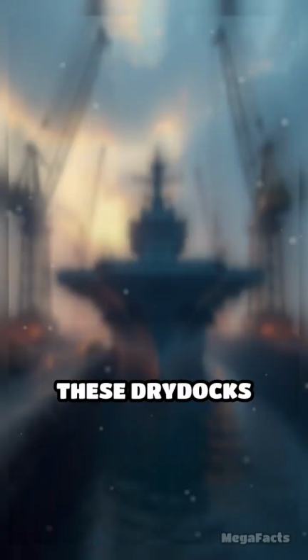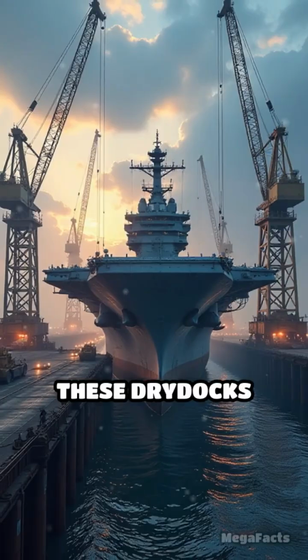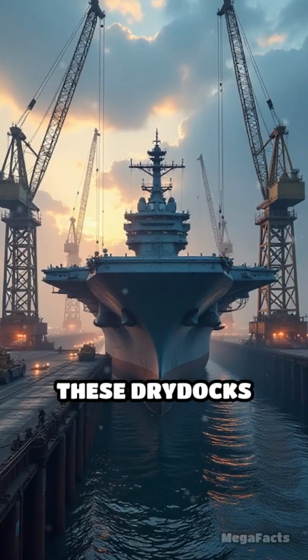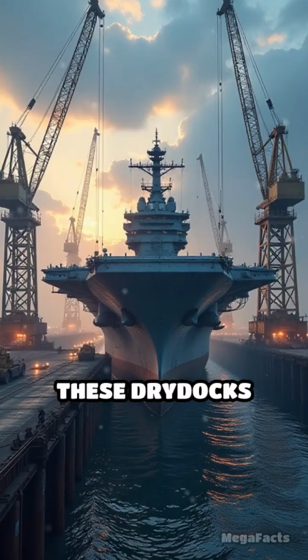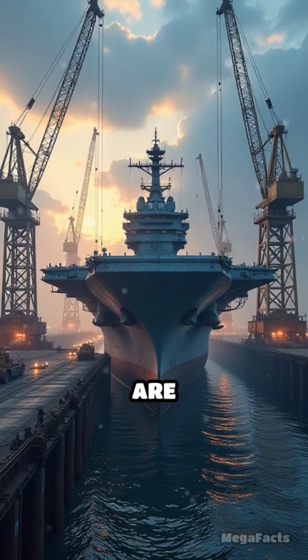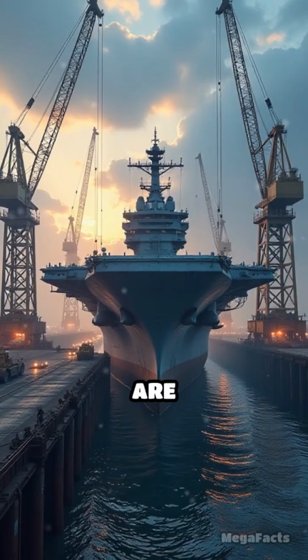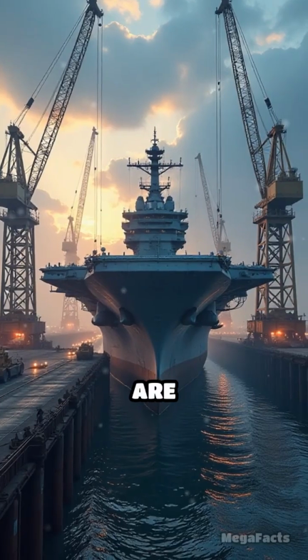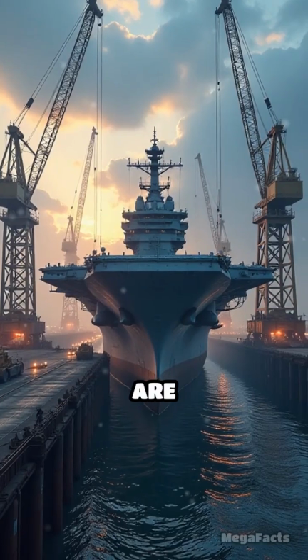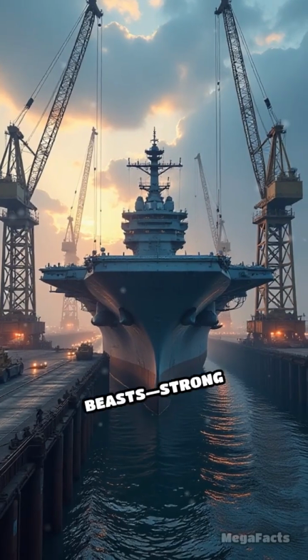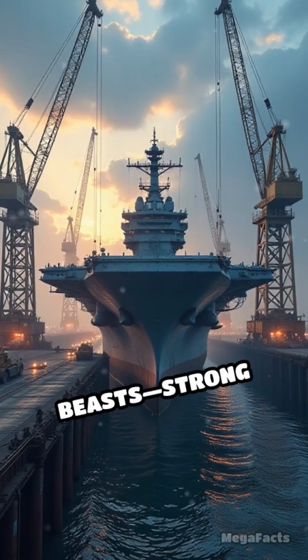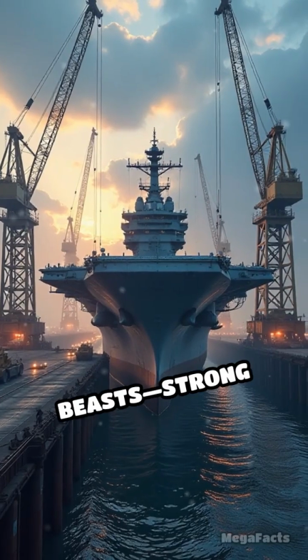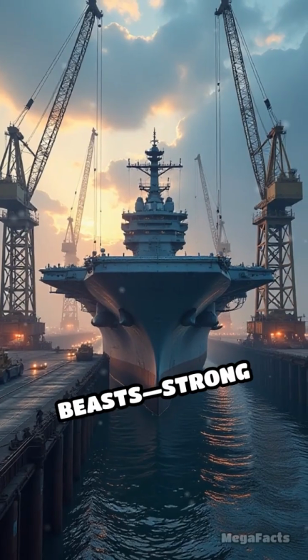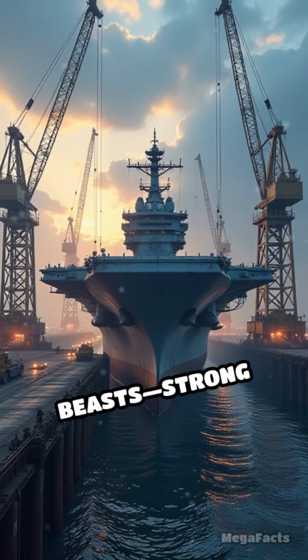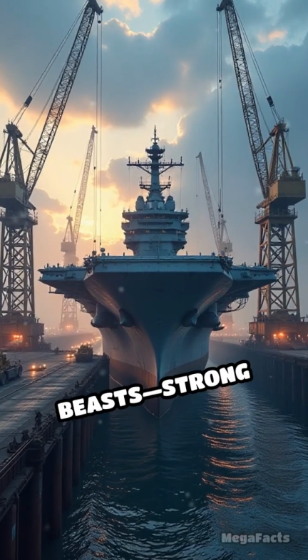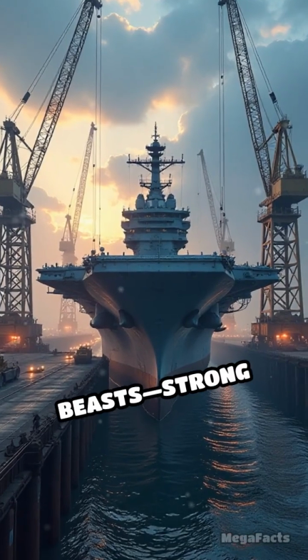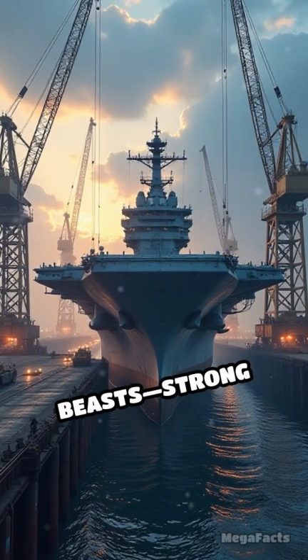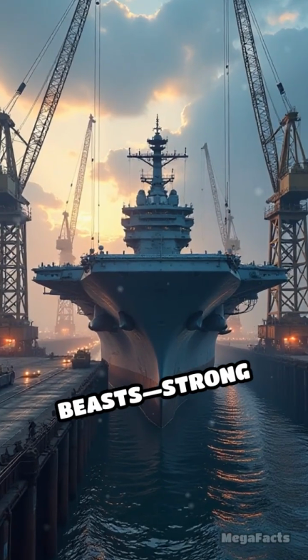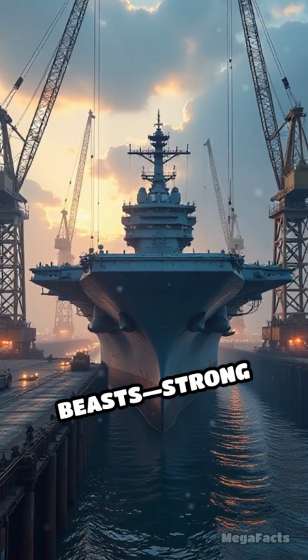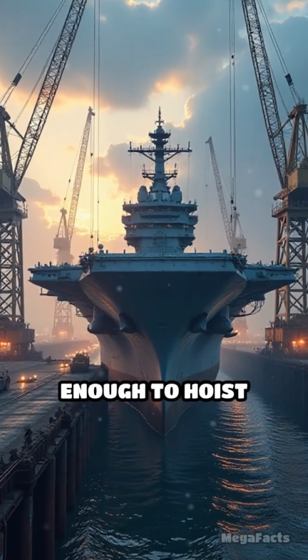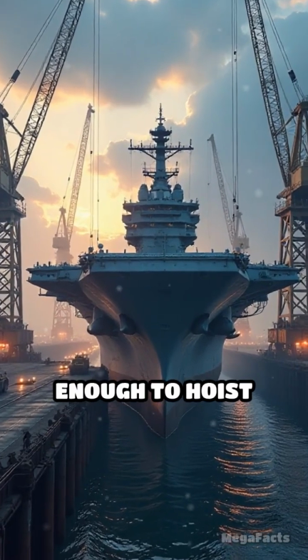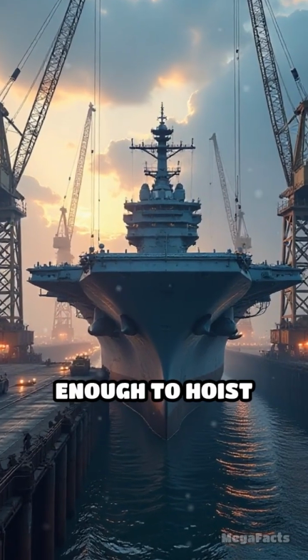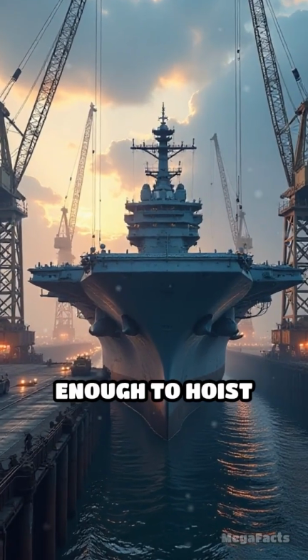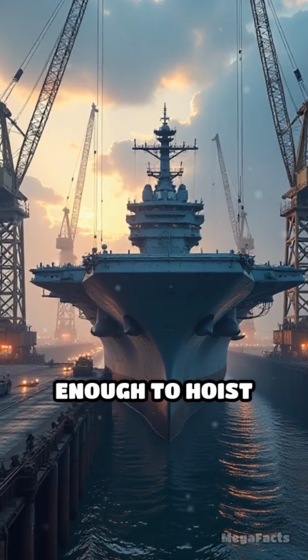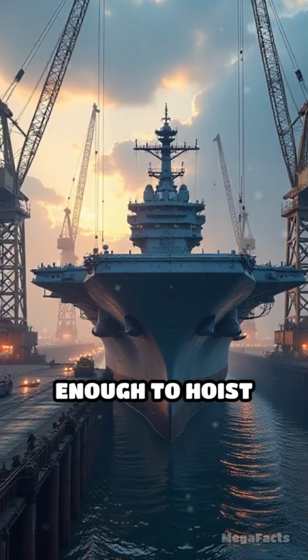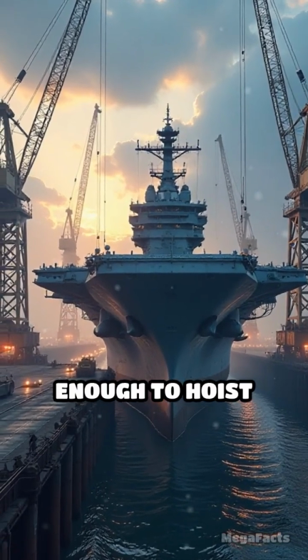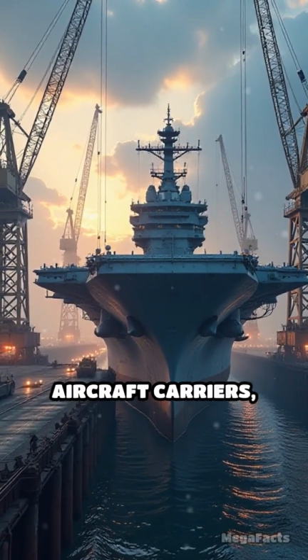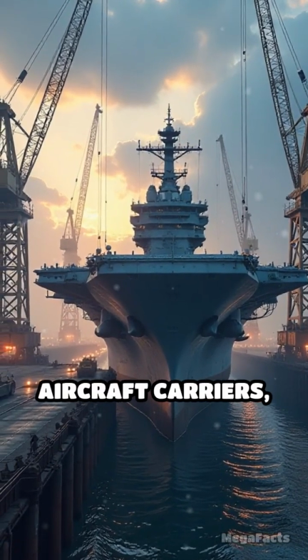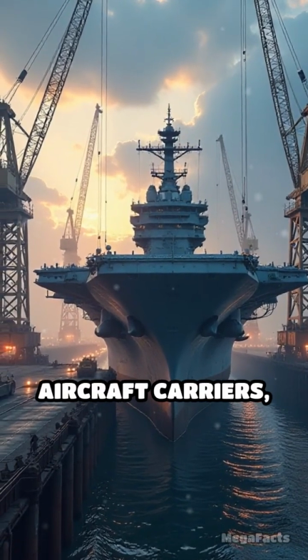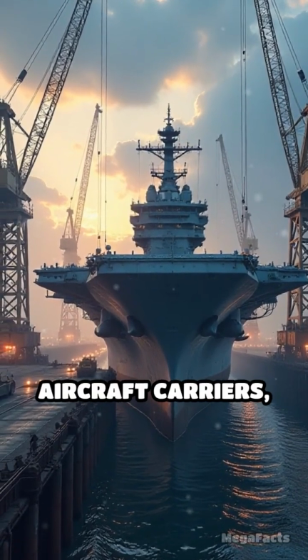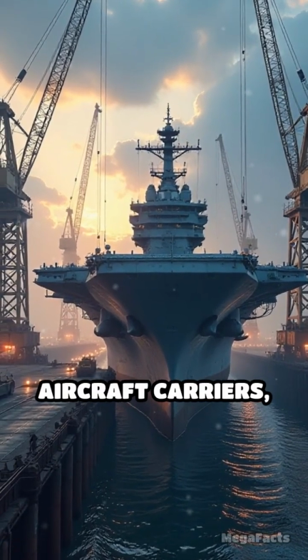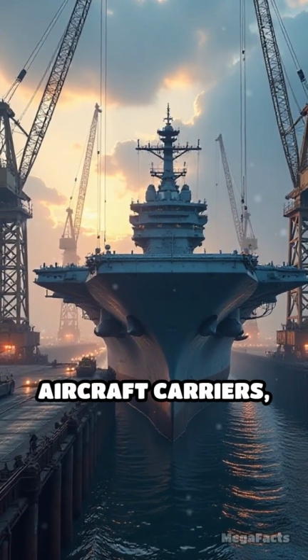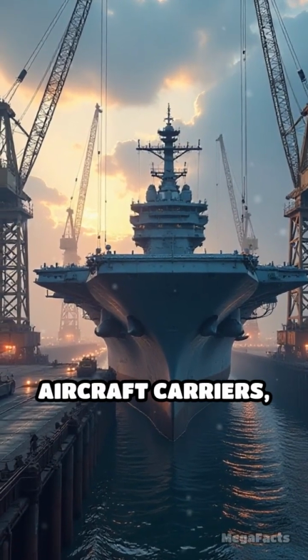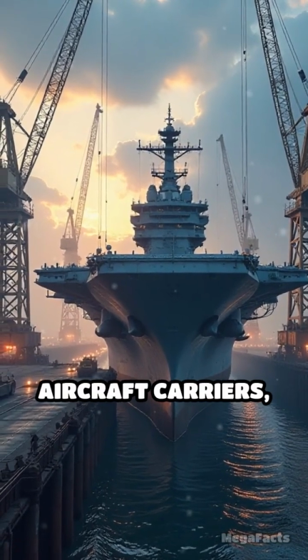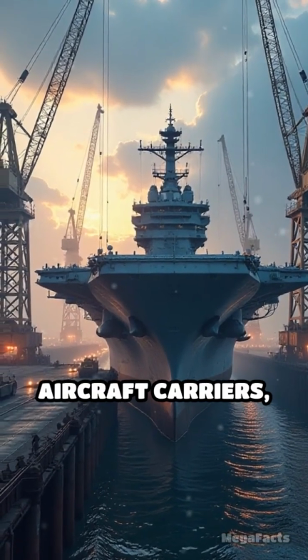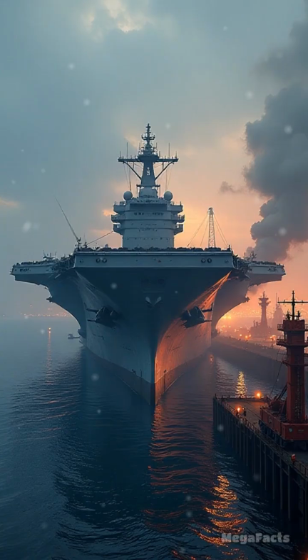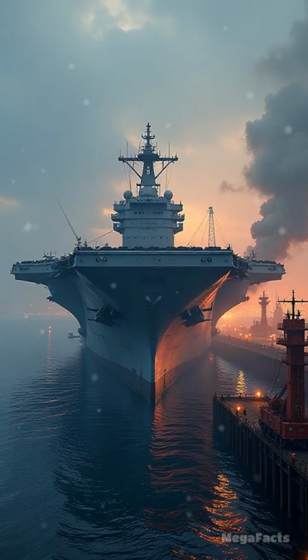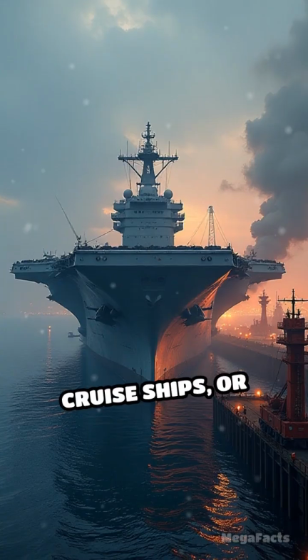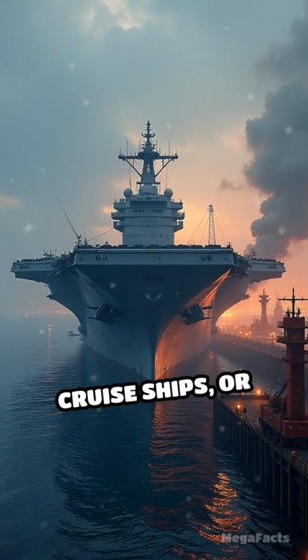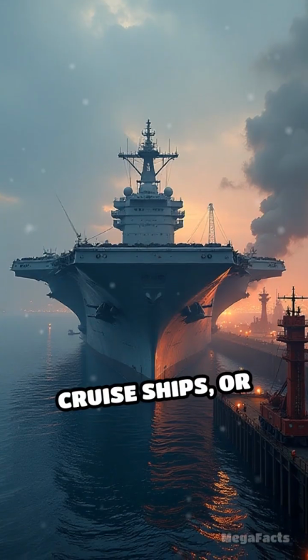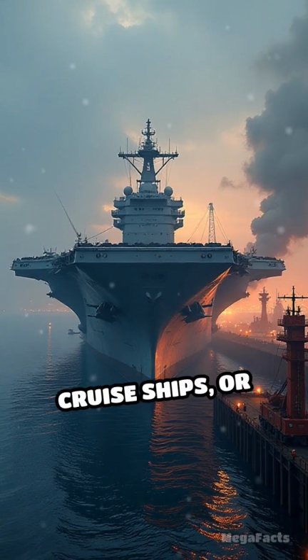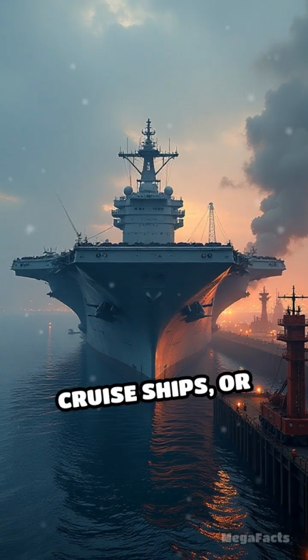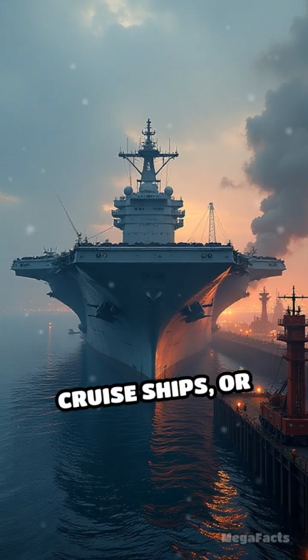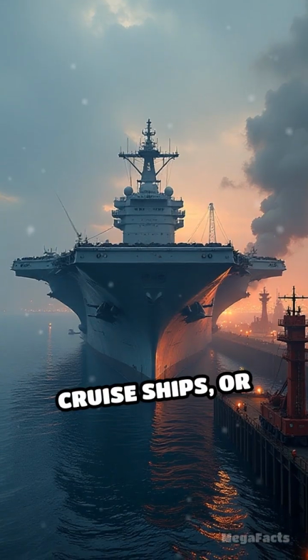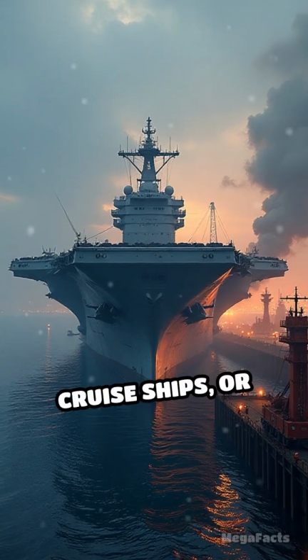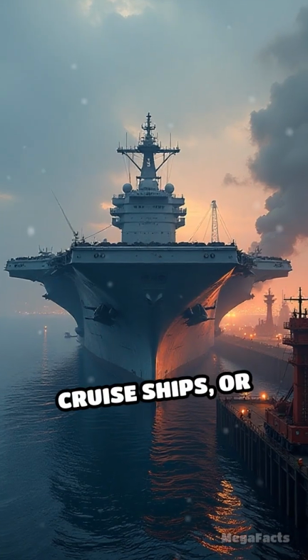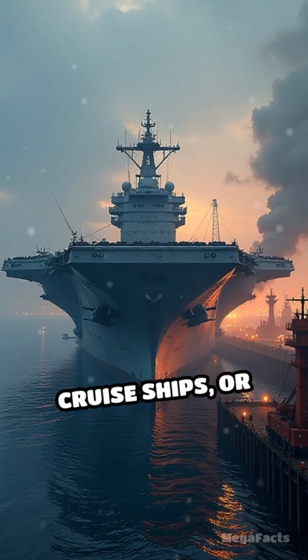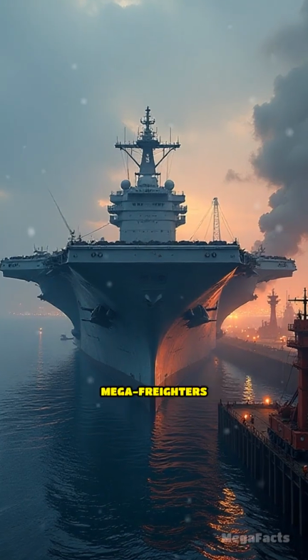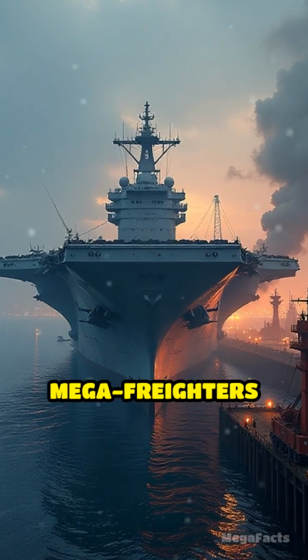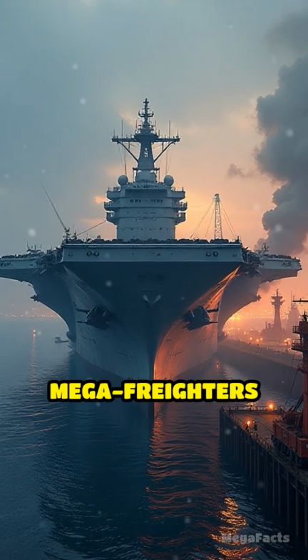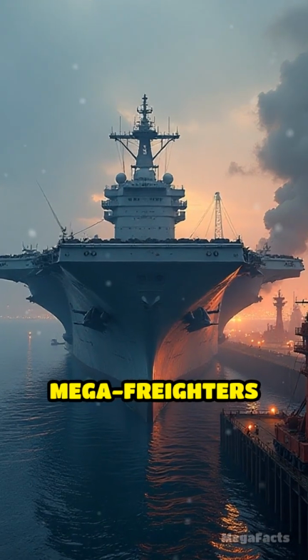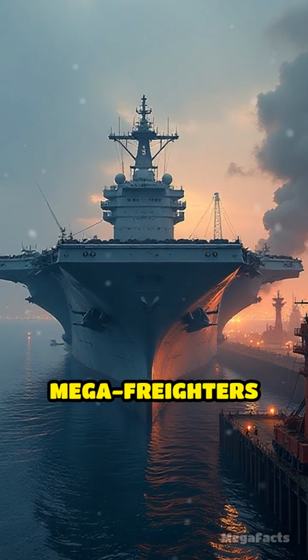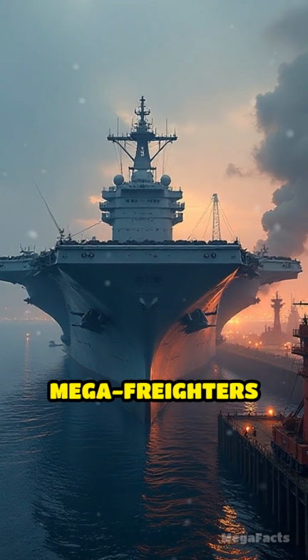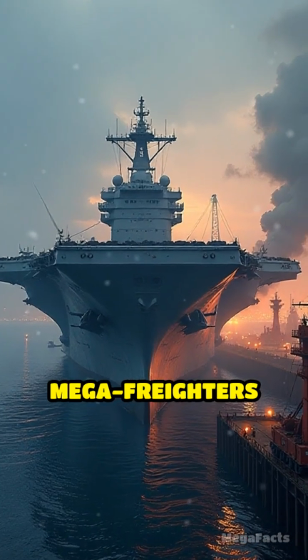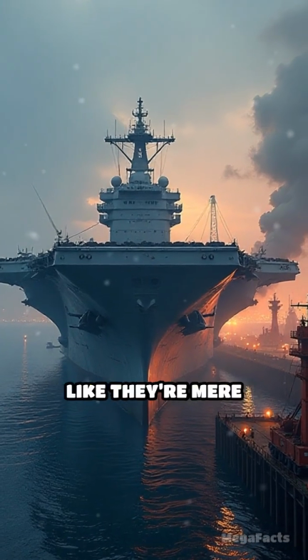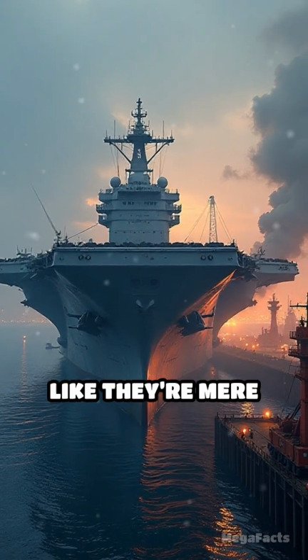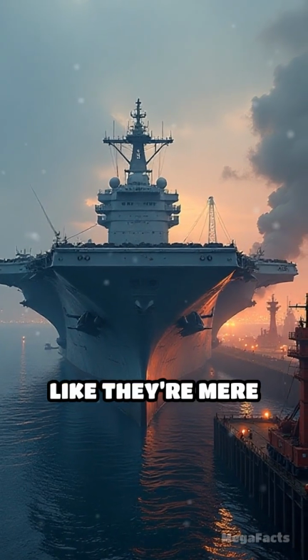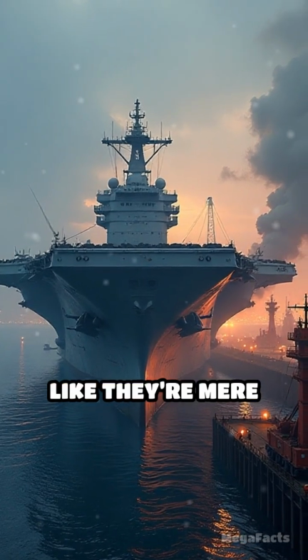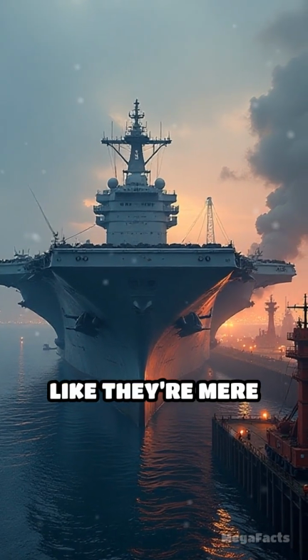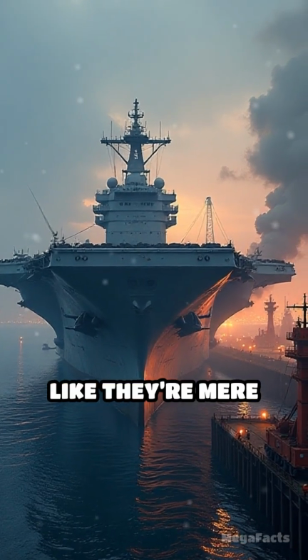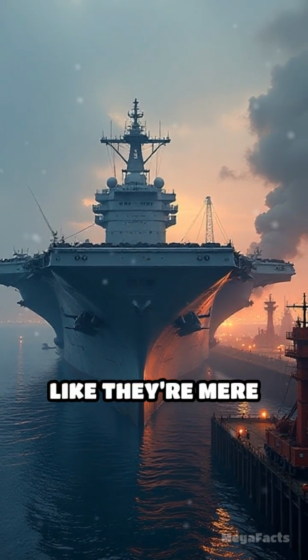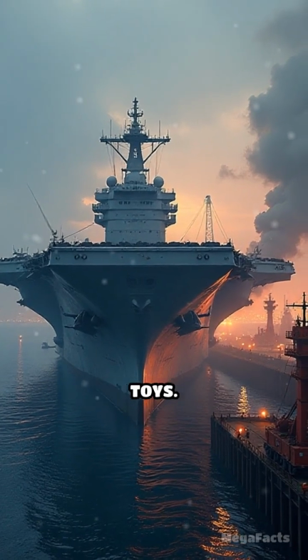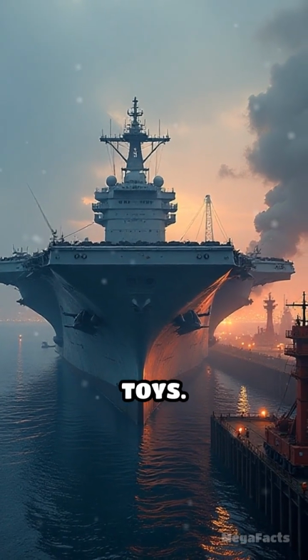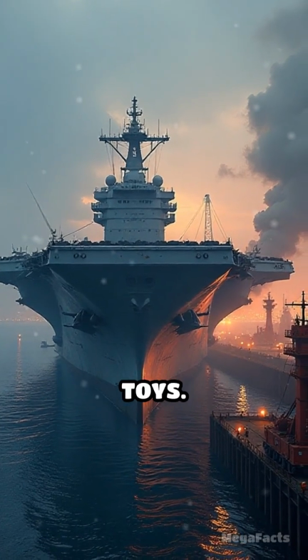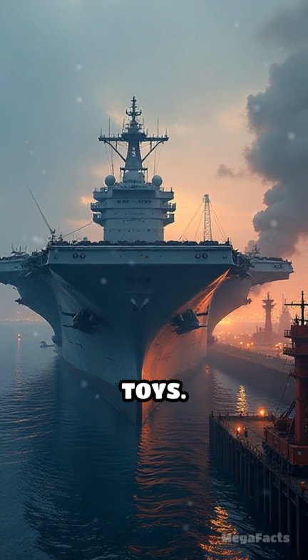These drydocks are beasts — strong enough to hoist aircraft carriers, cruise ships, or mega freighters like they're mere toys.